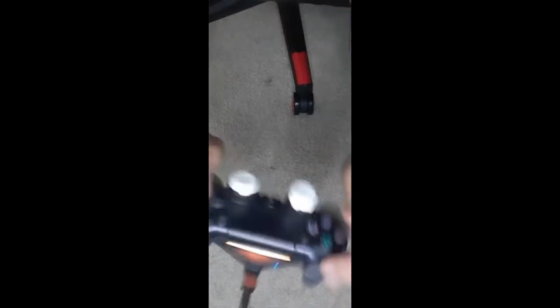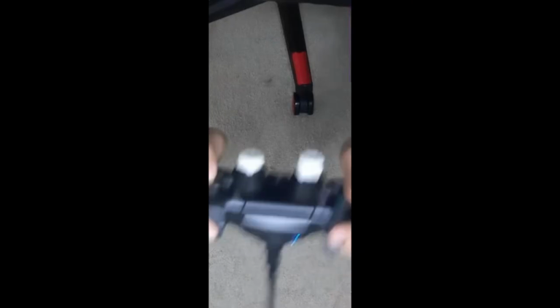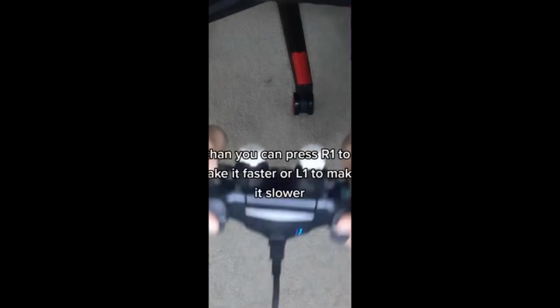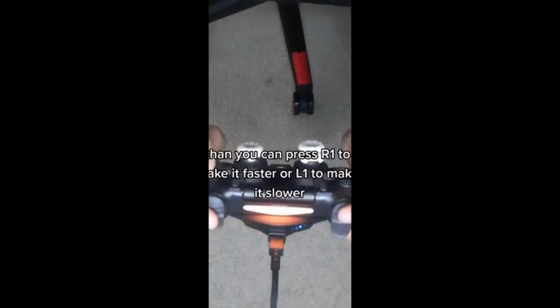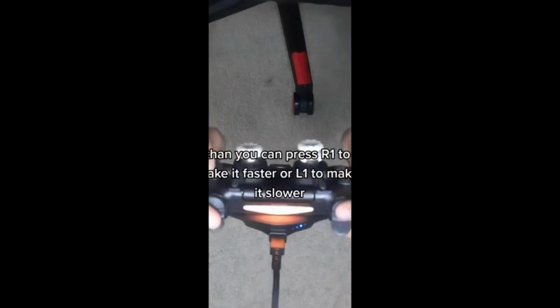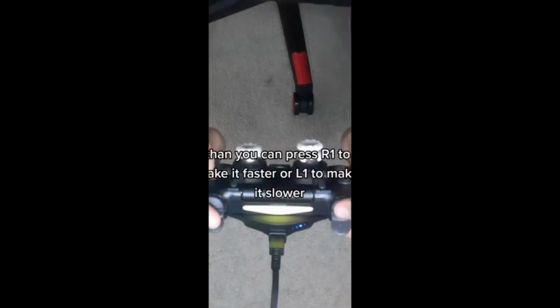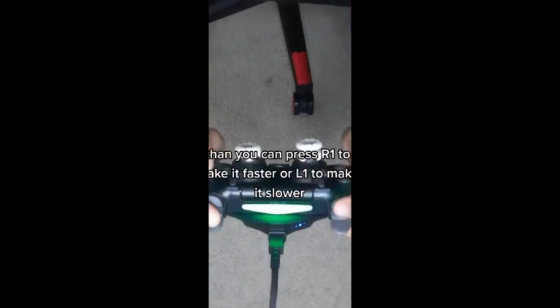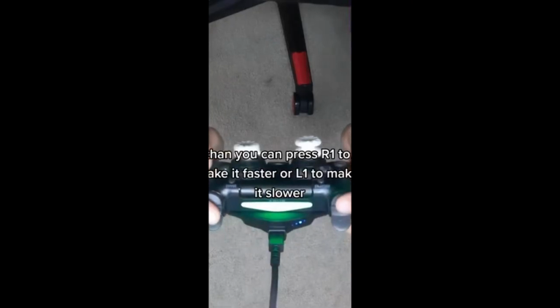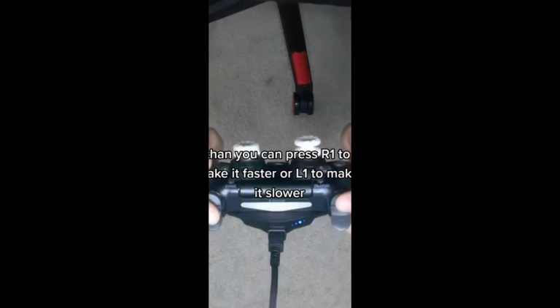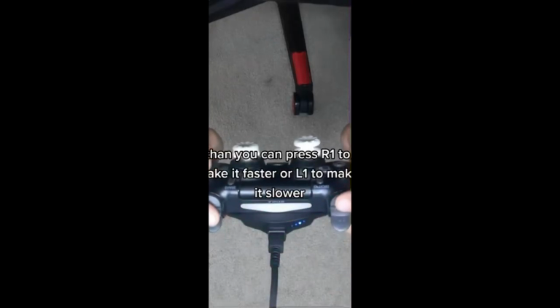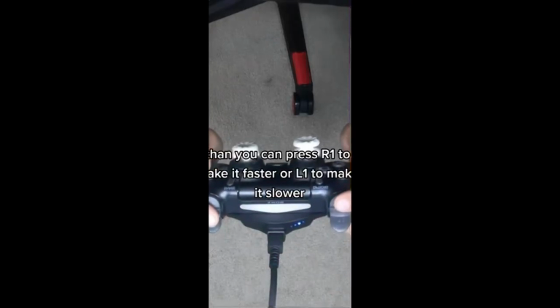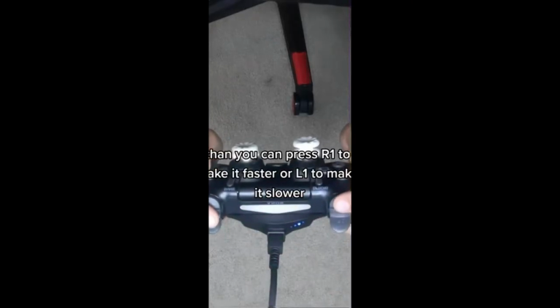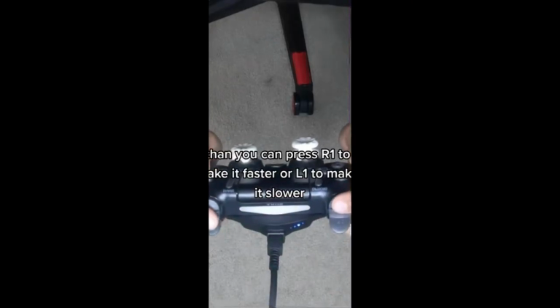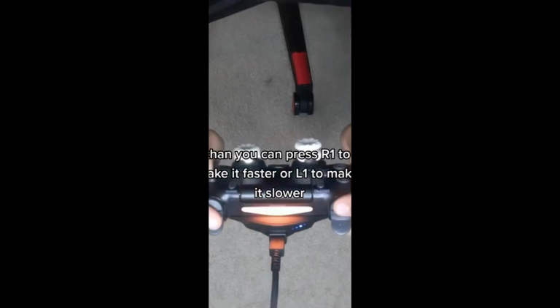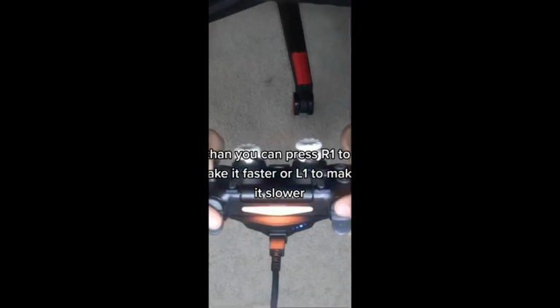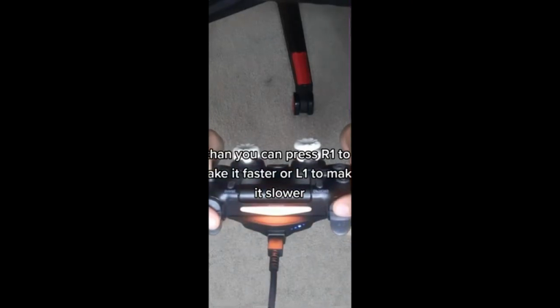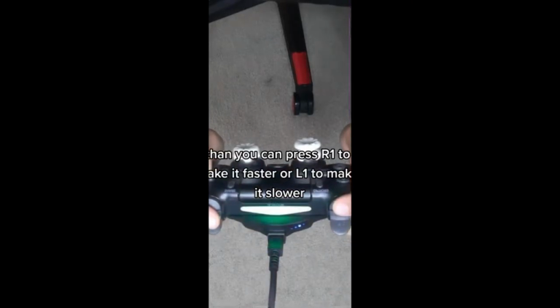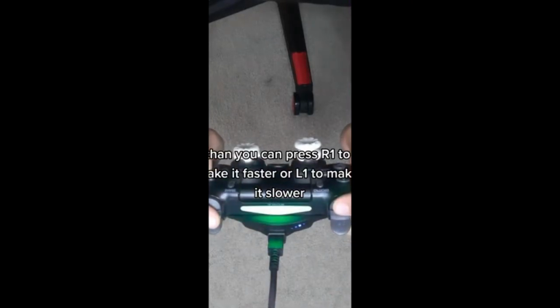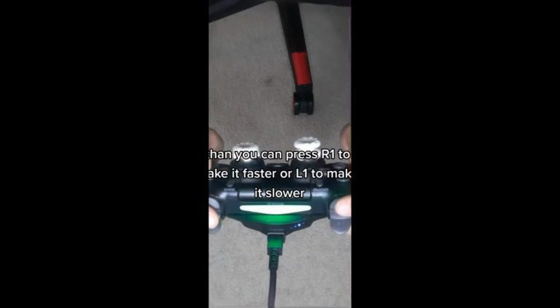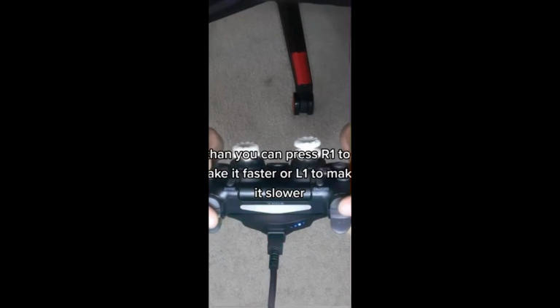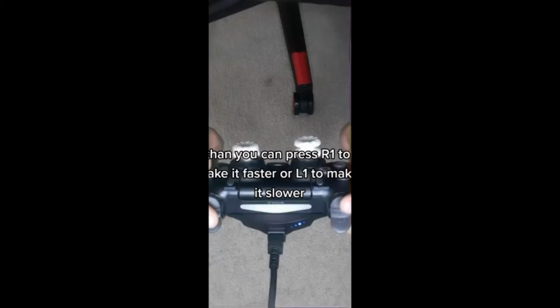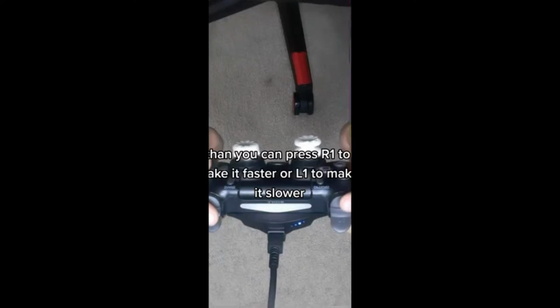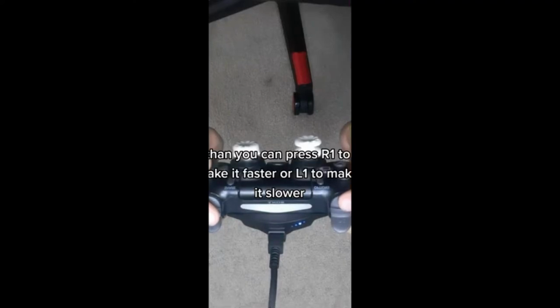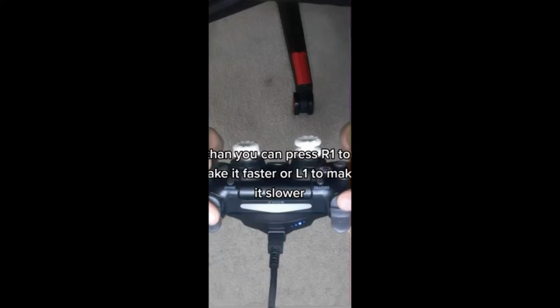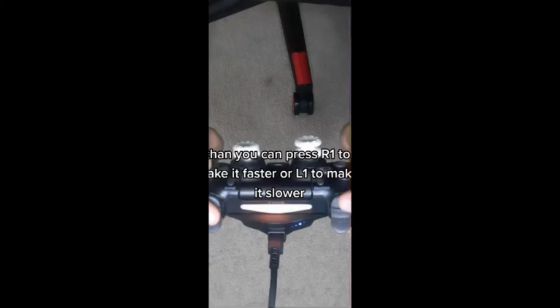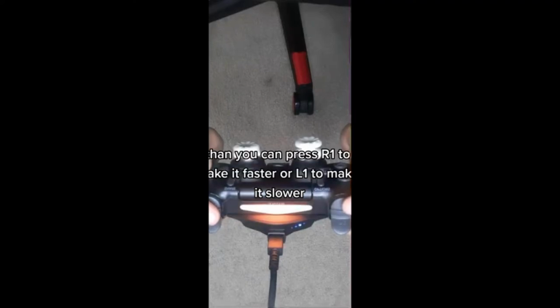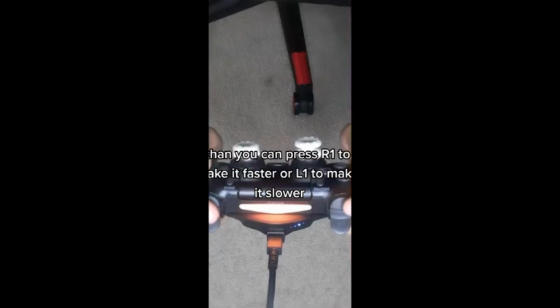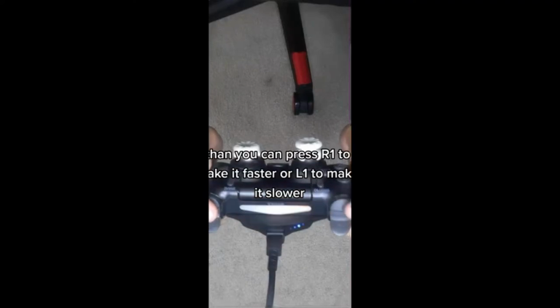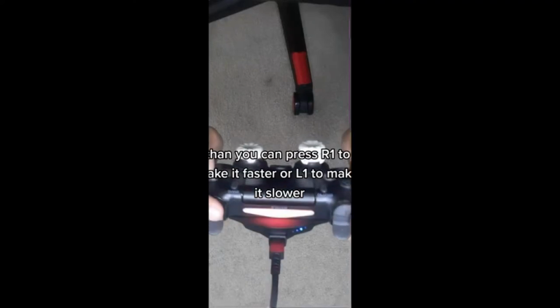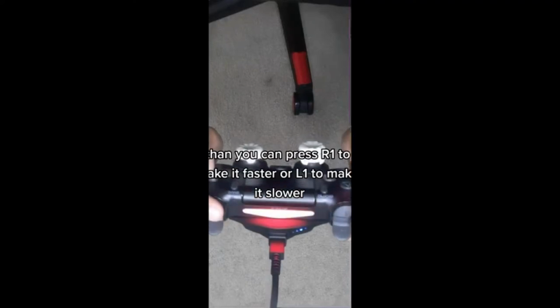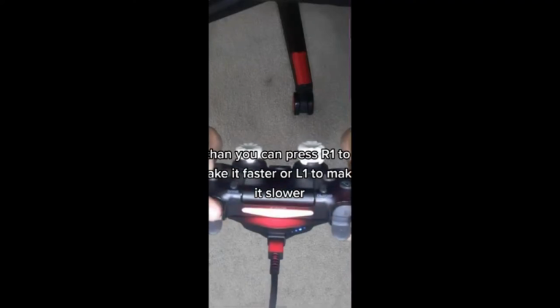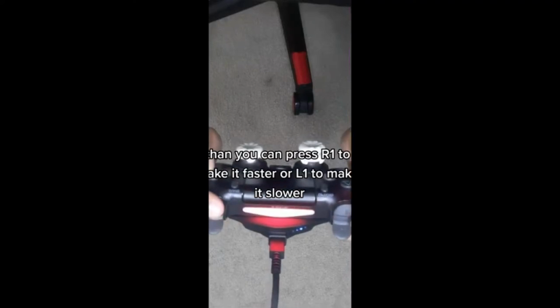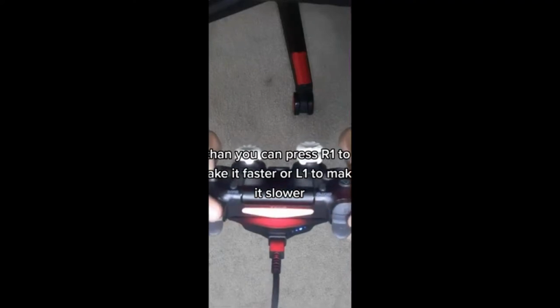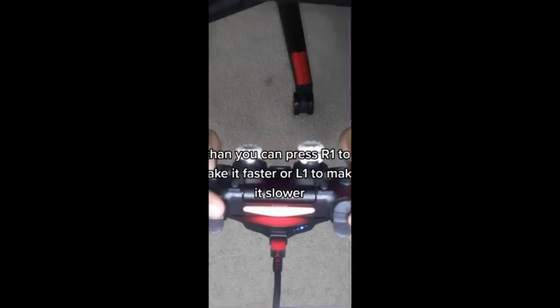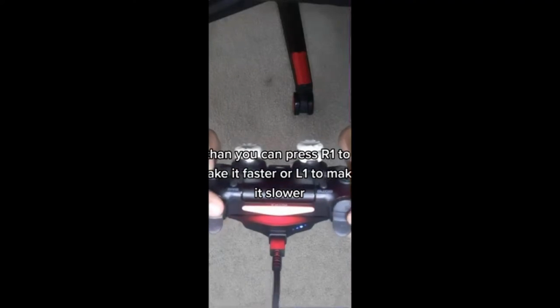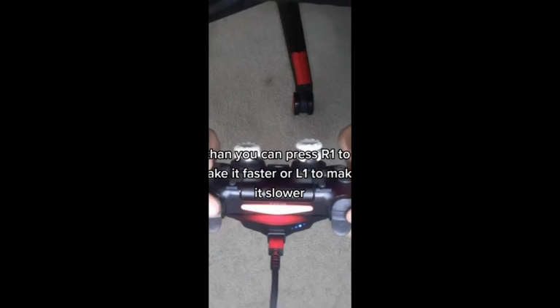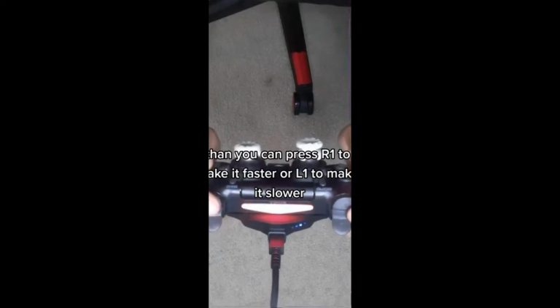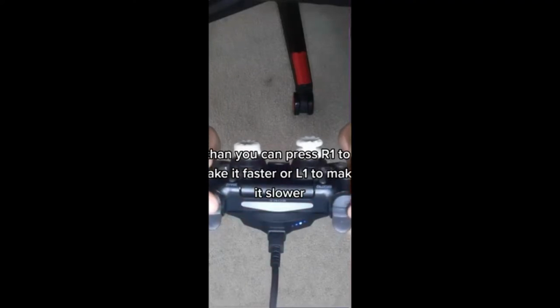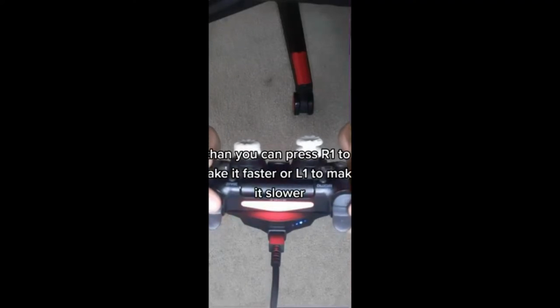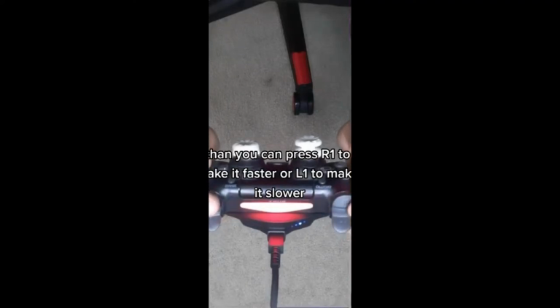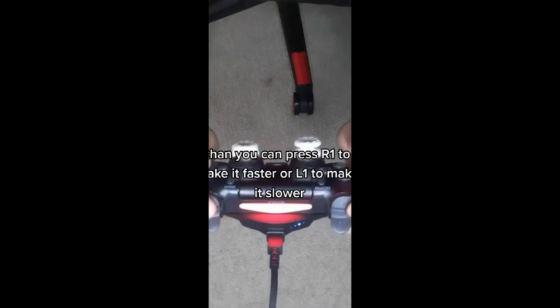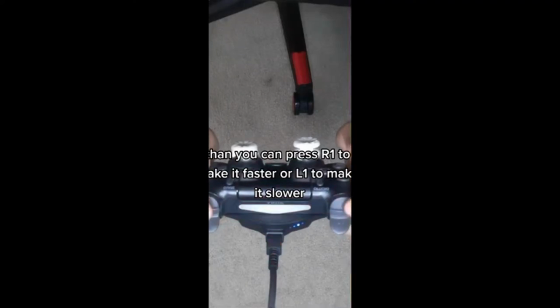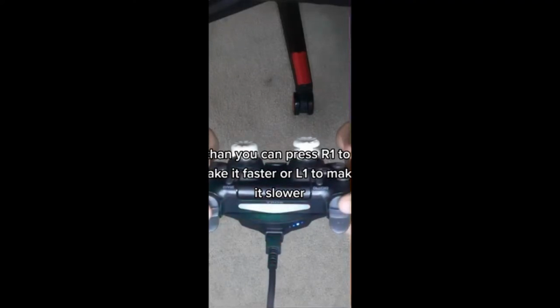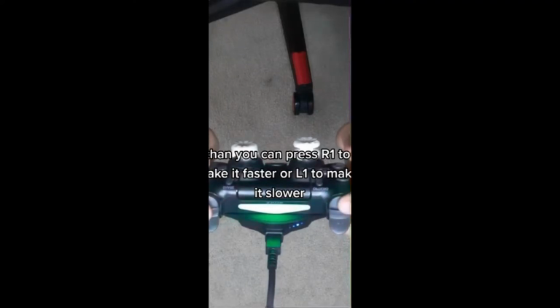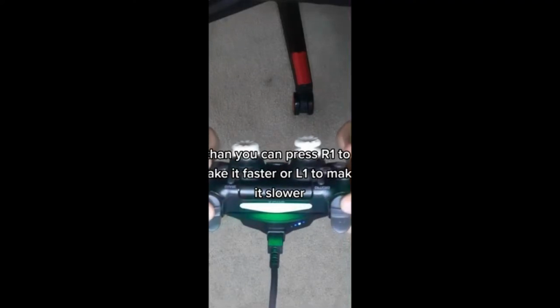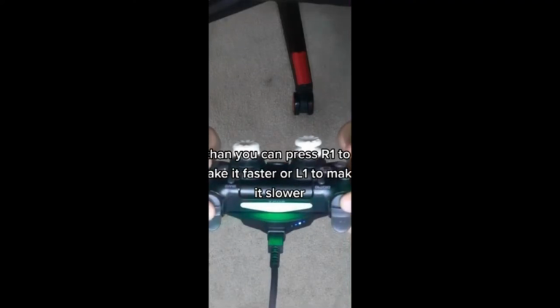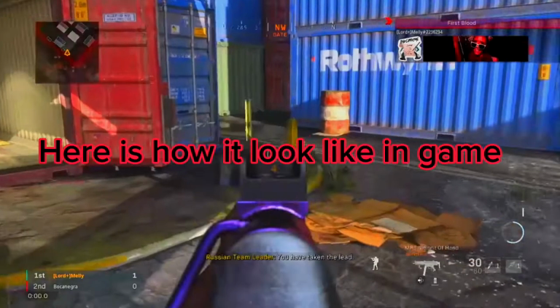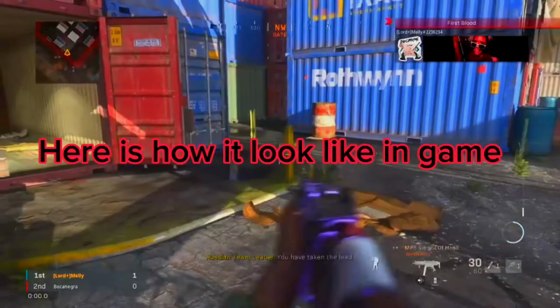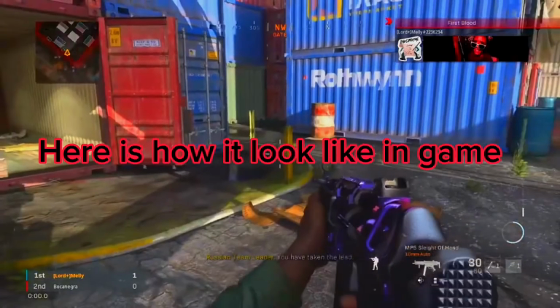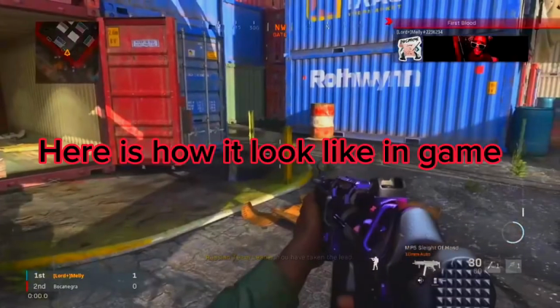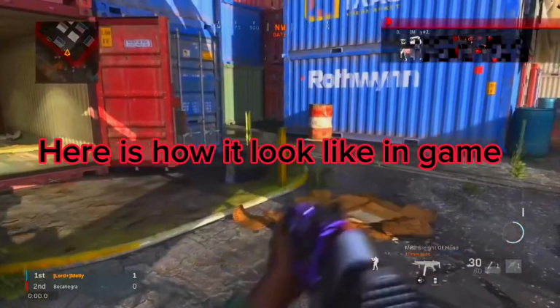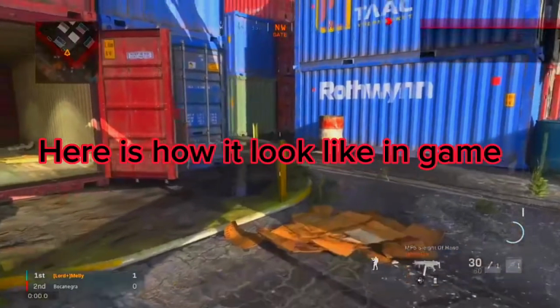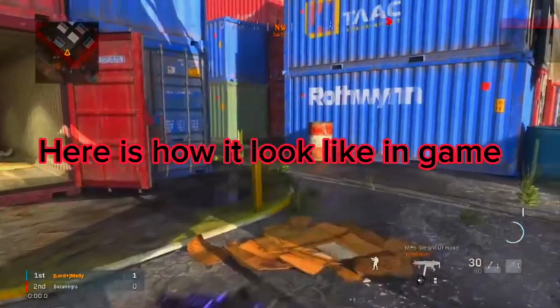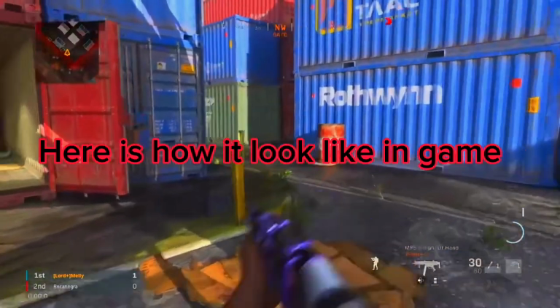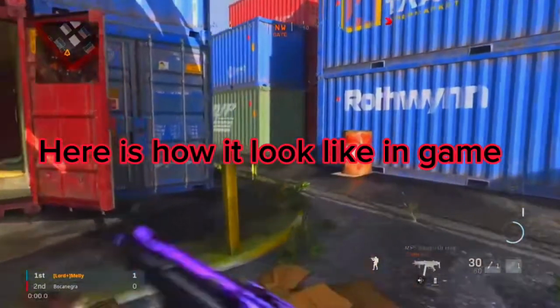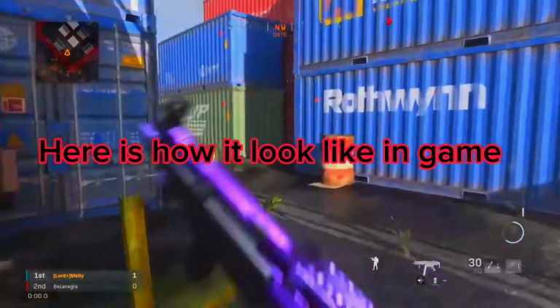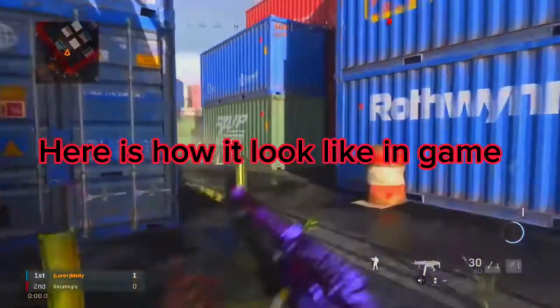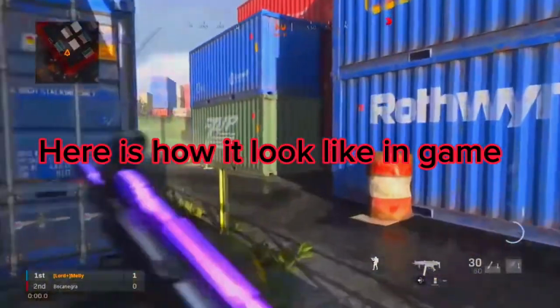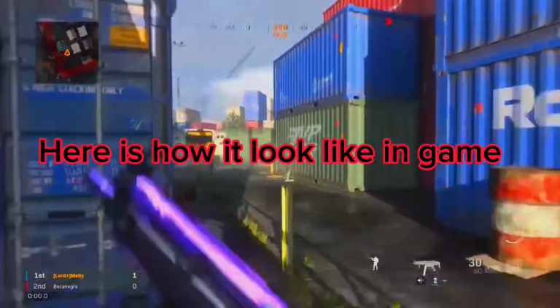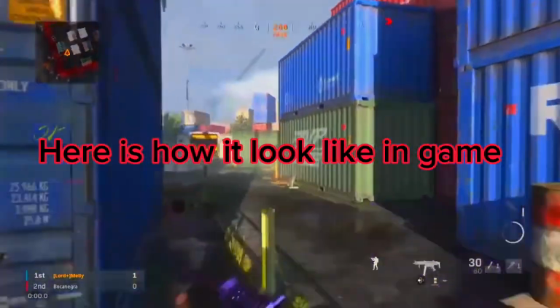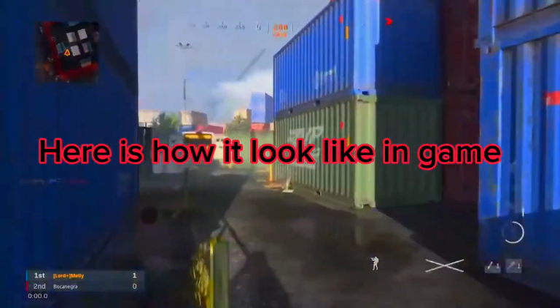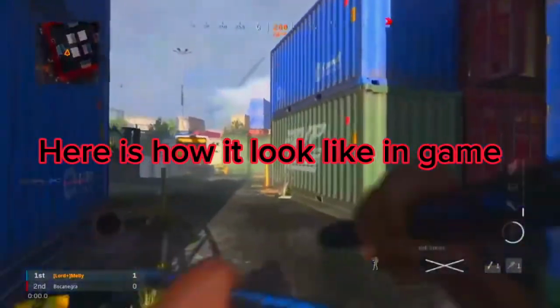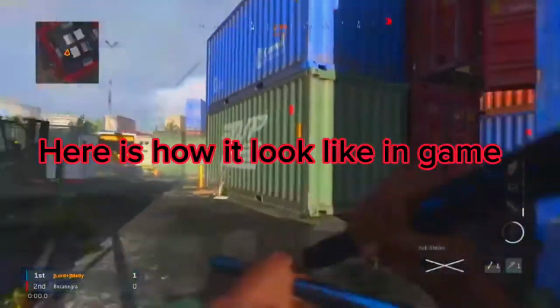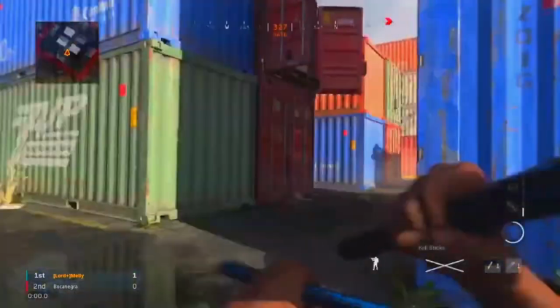Then you can press R1 to make it faster or L1 to make it slower. Here is how it looked like in game.